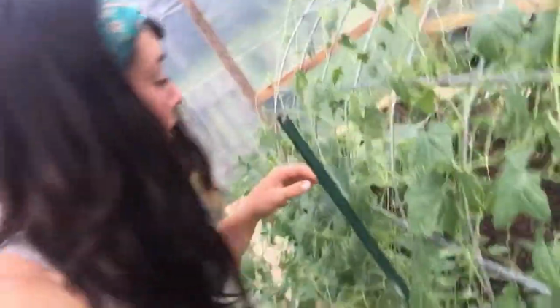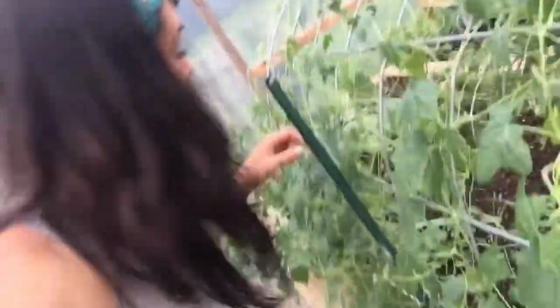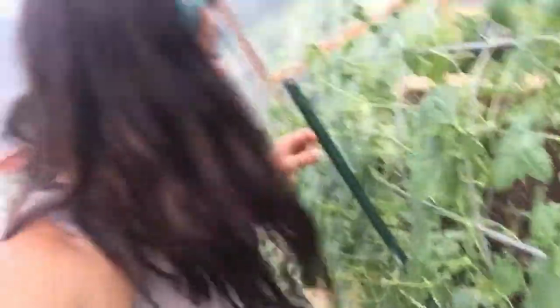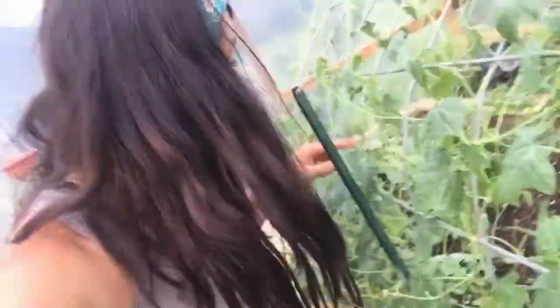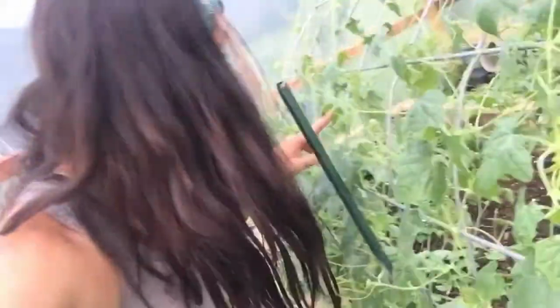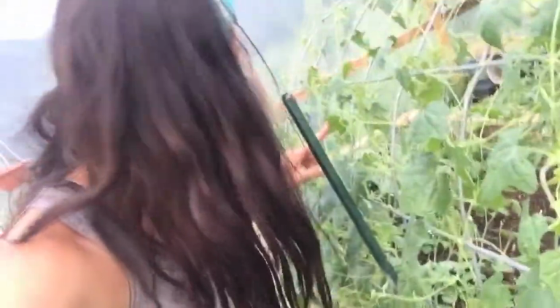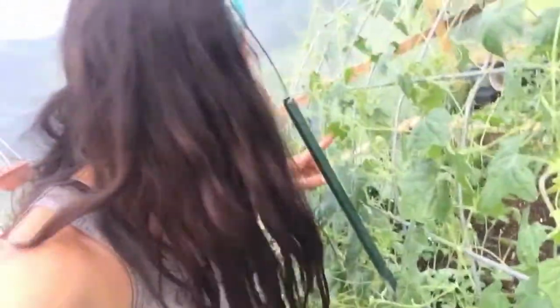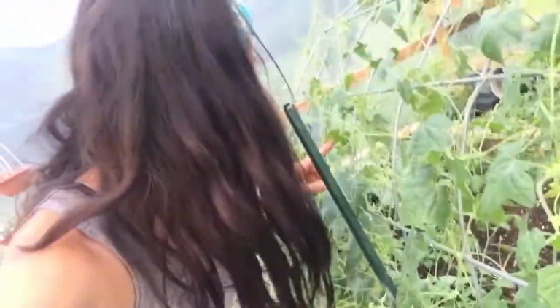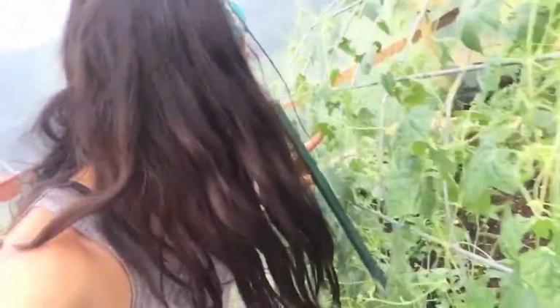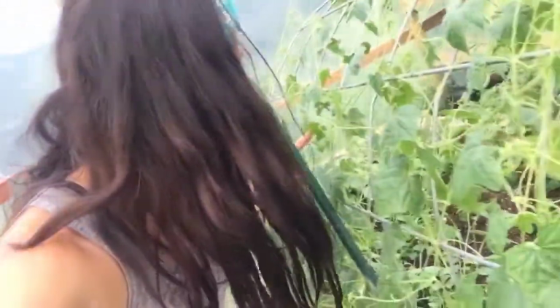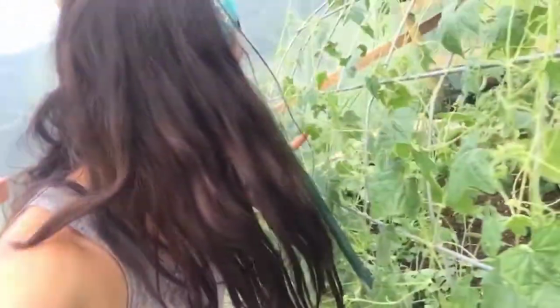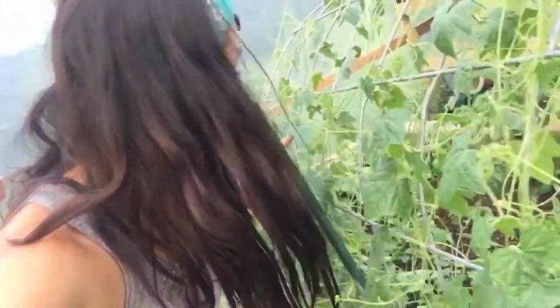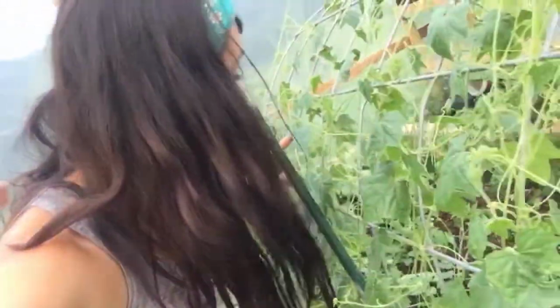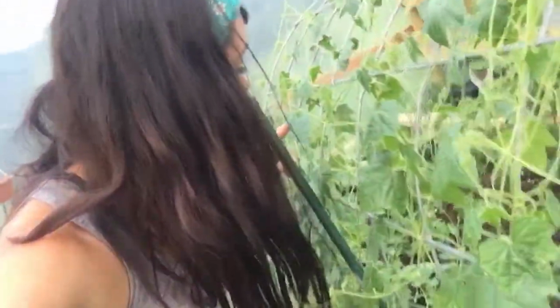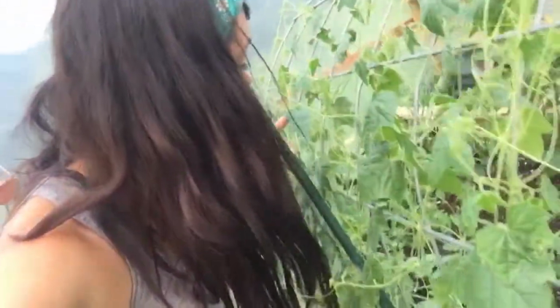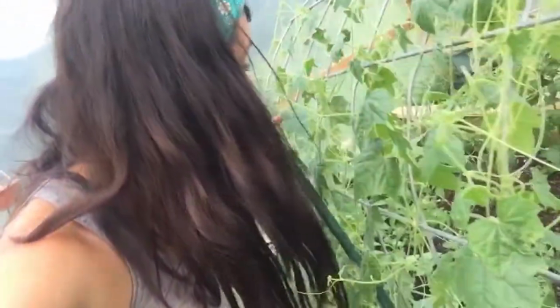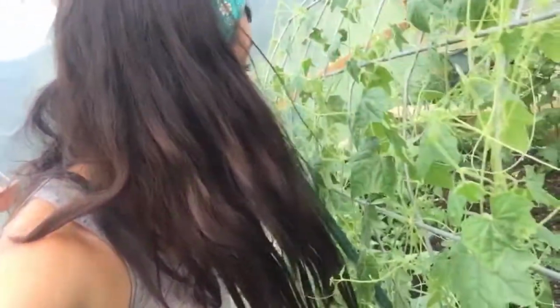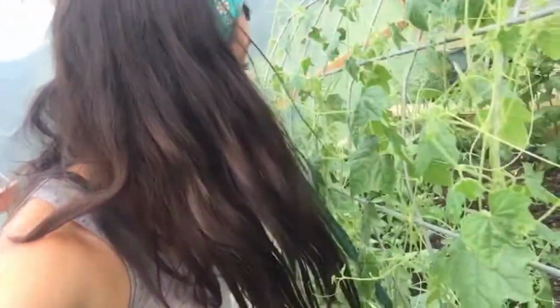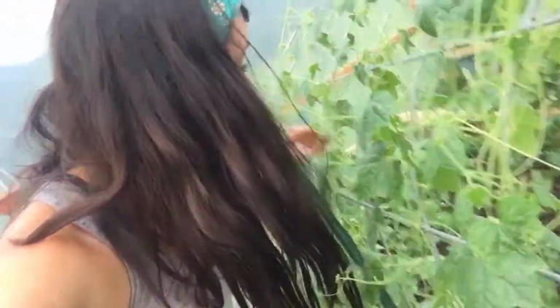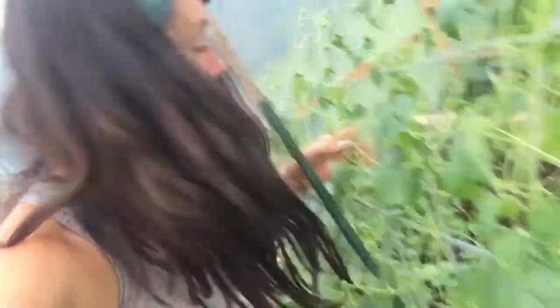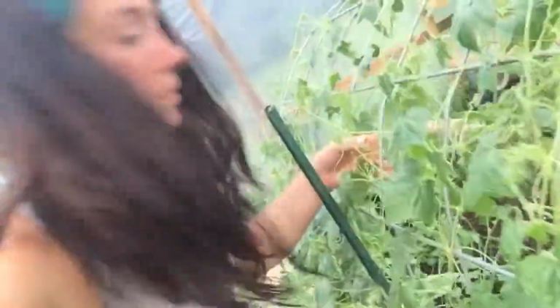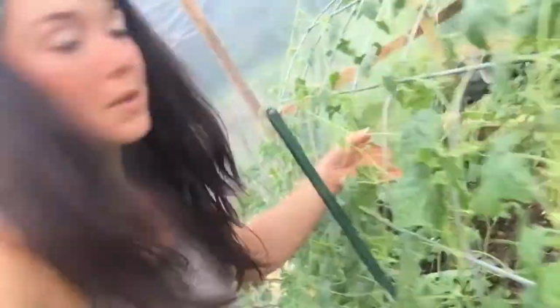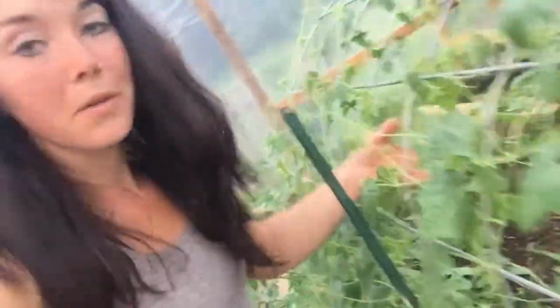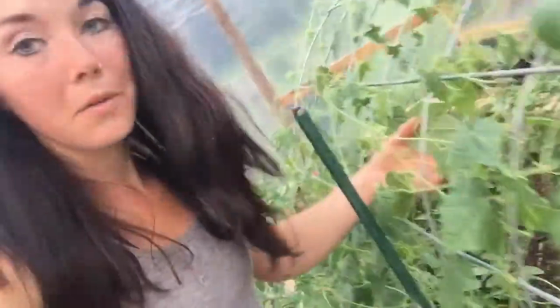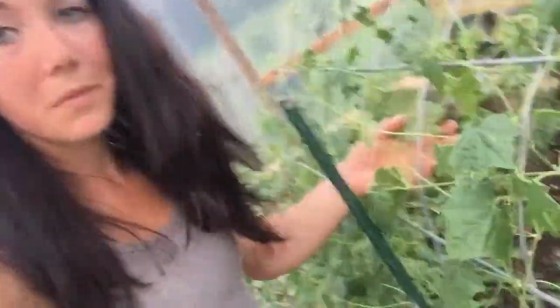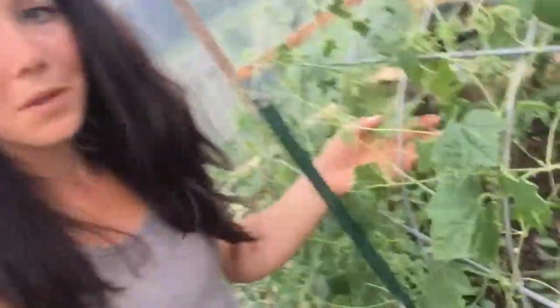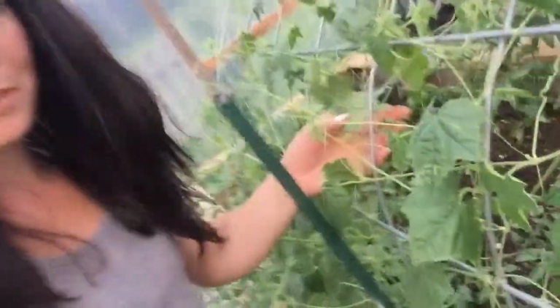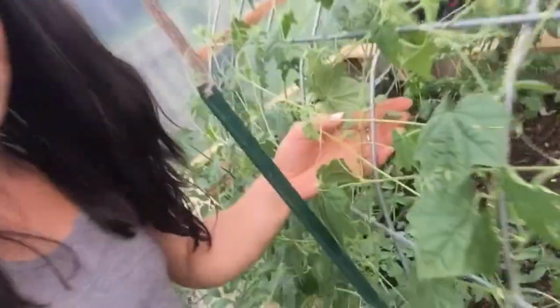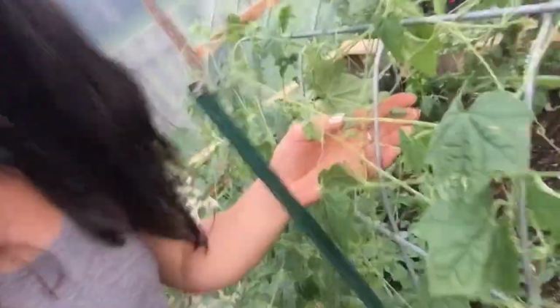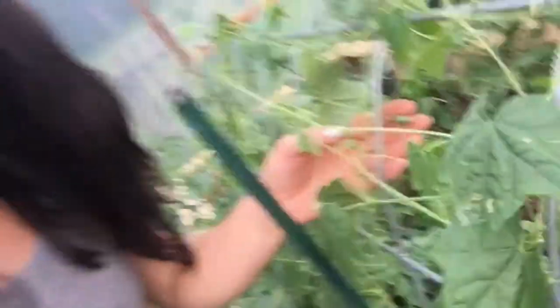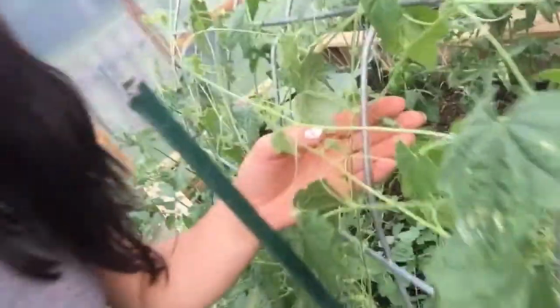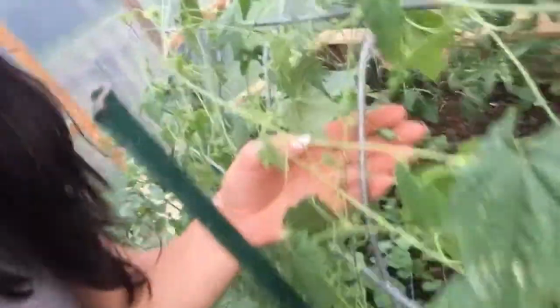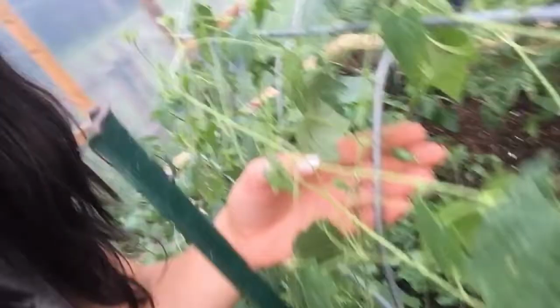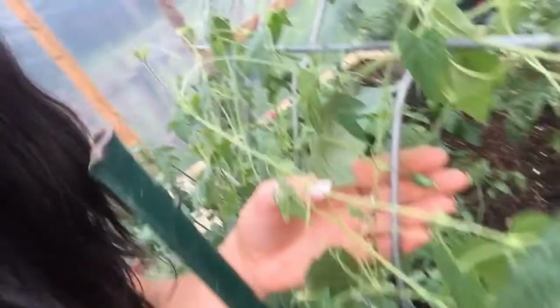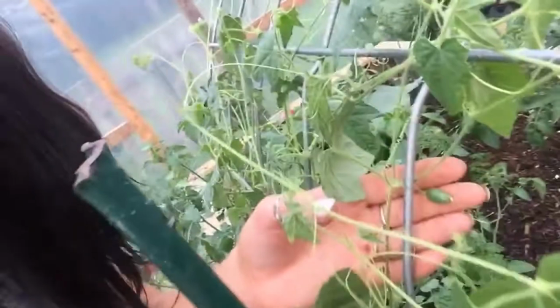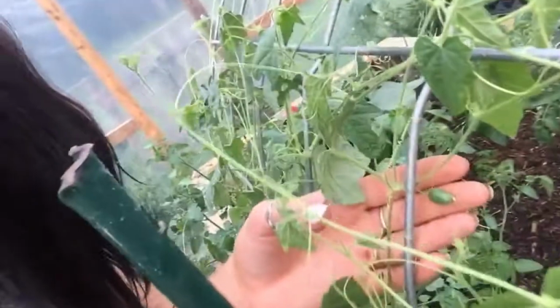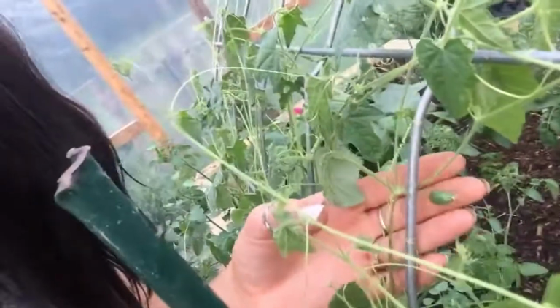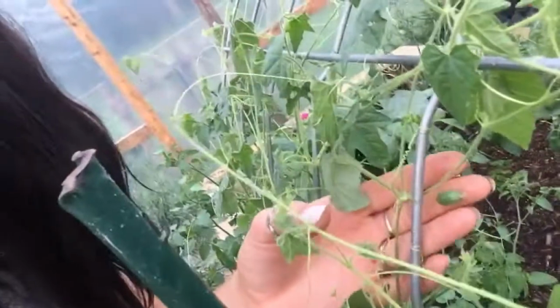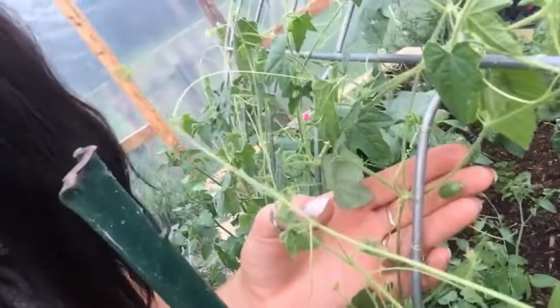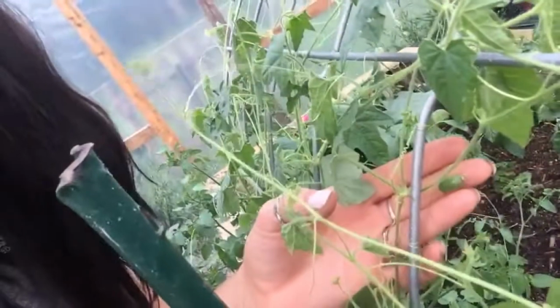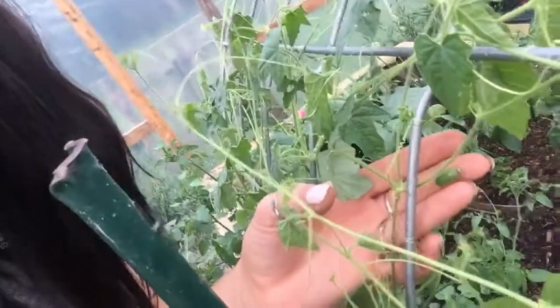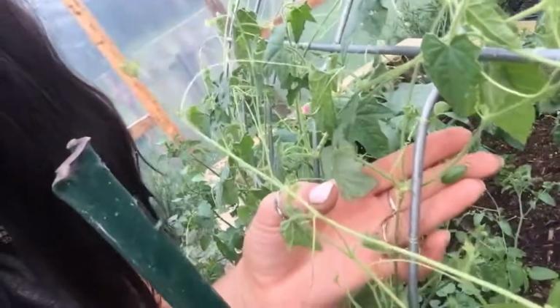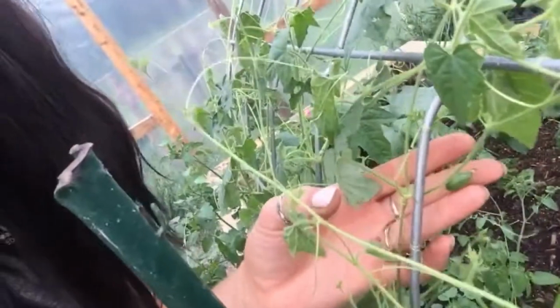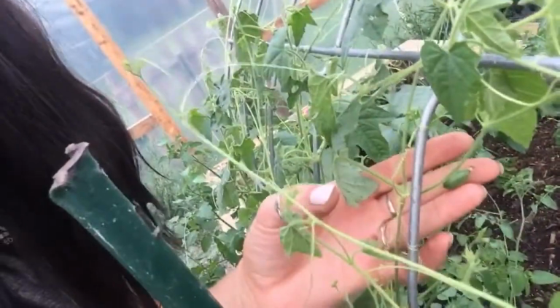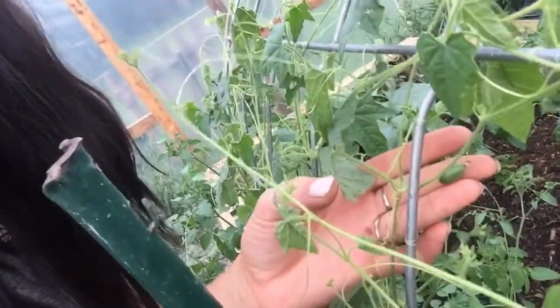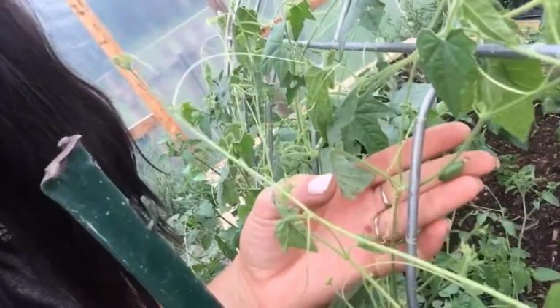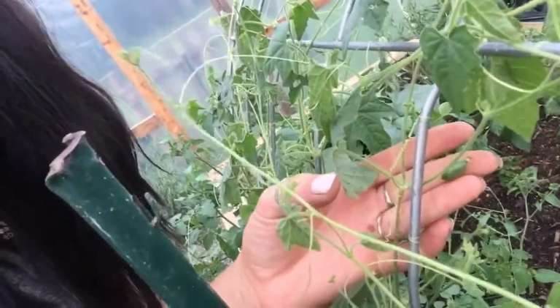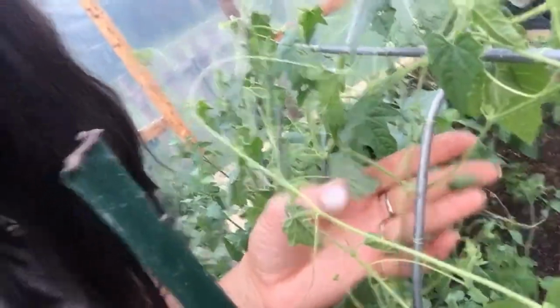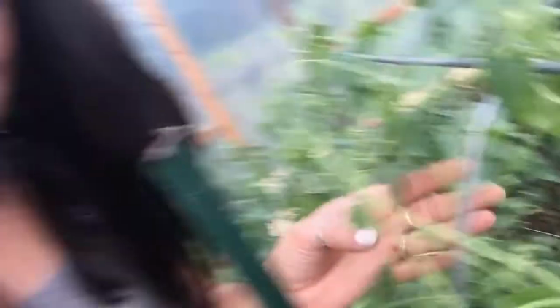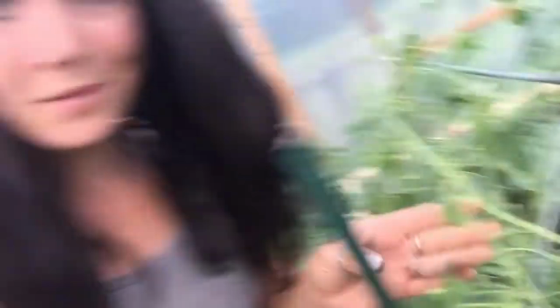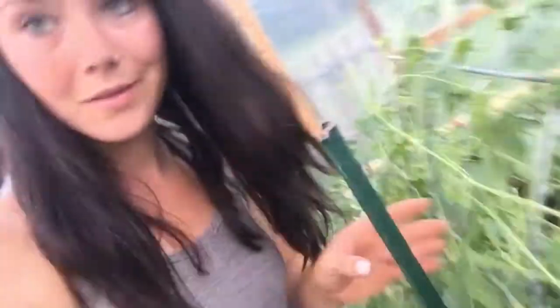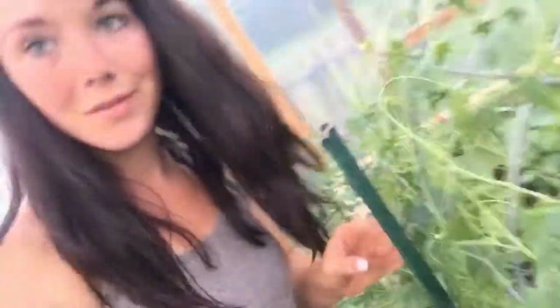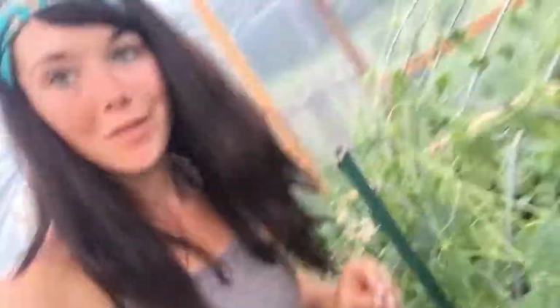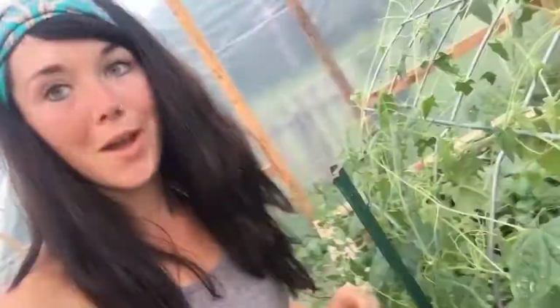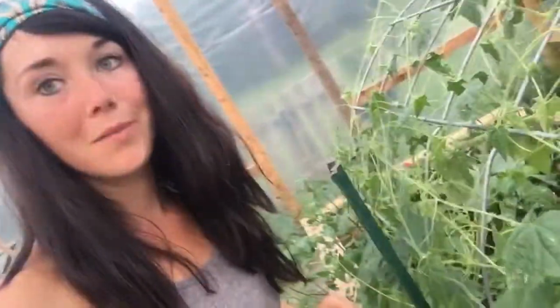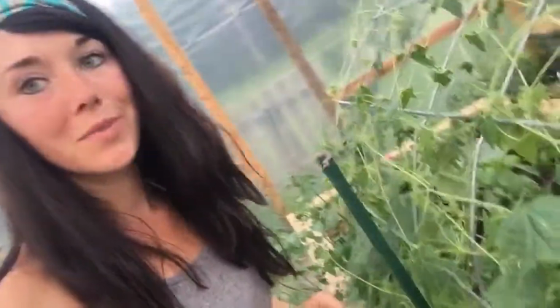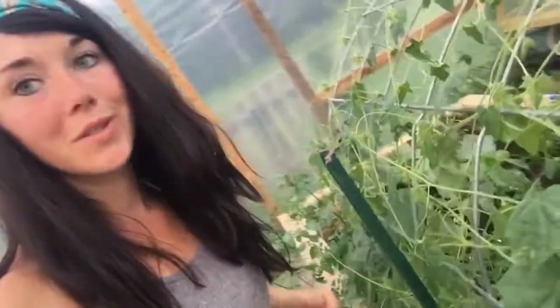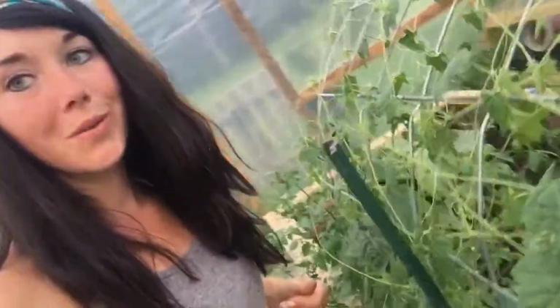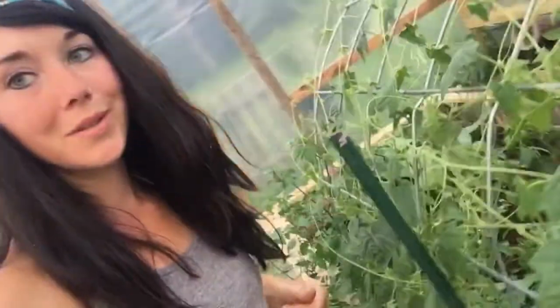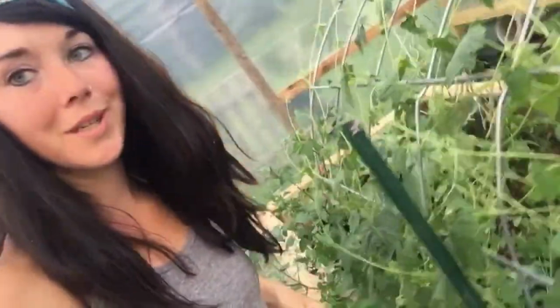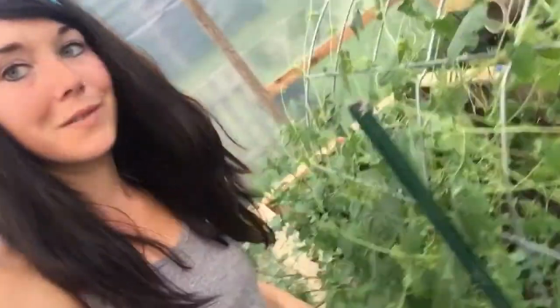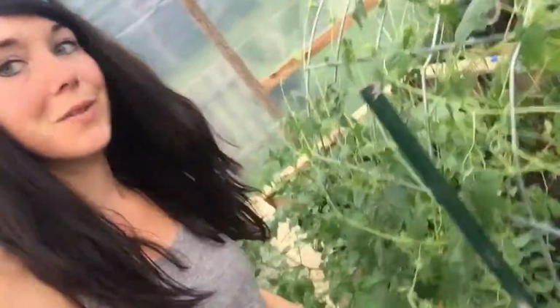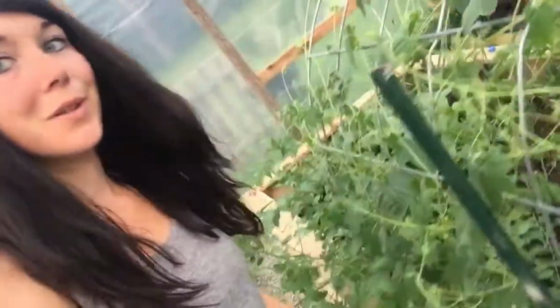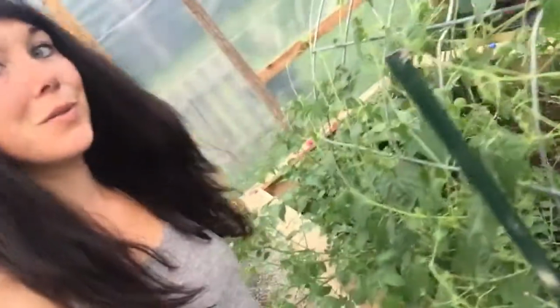These are cucamelon vines. There's one - a cucamelon. I am so excited for those.